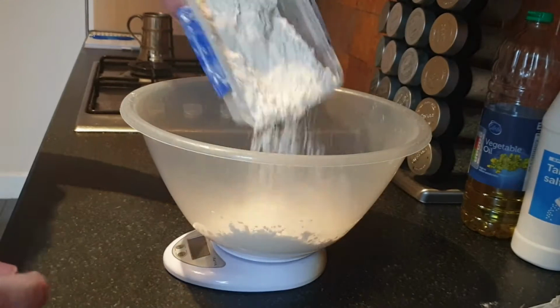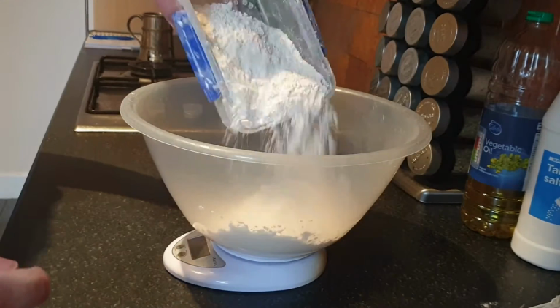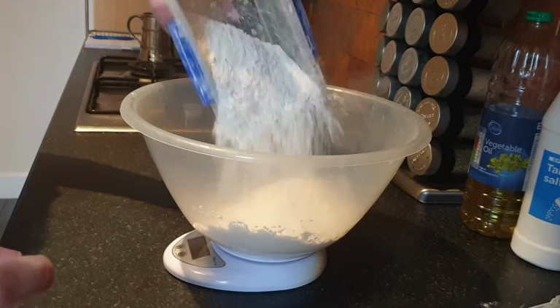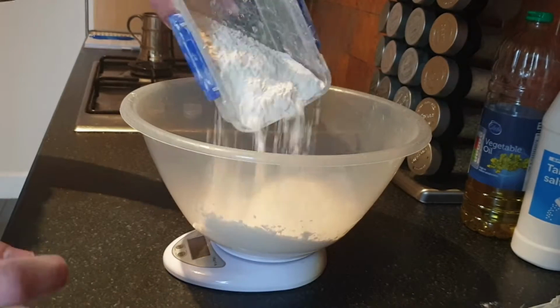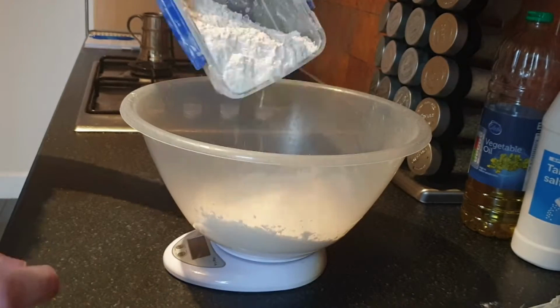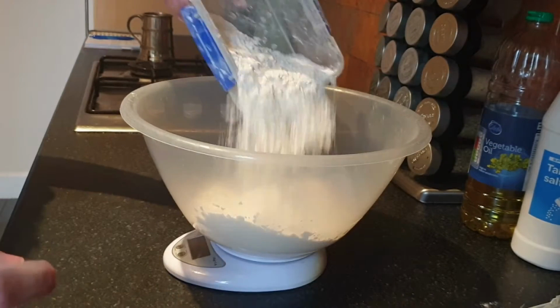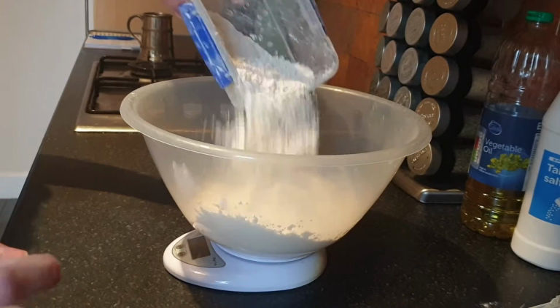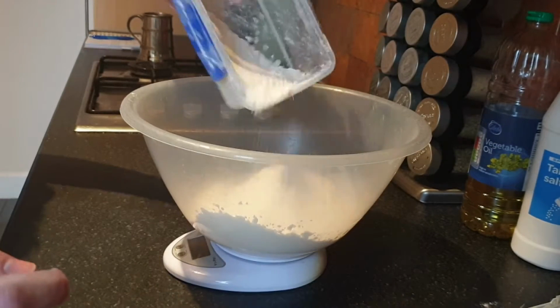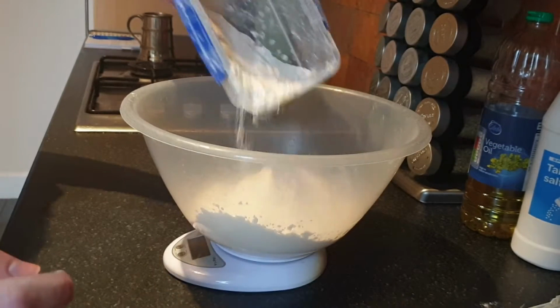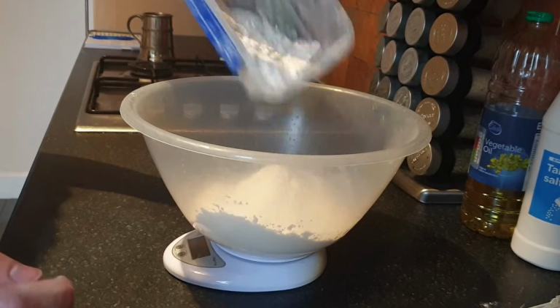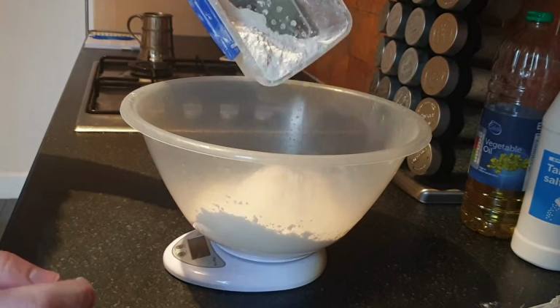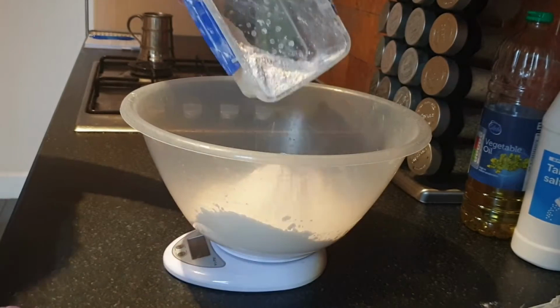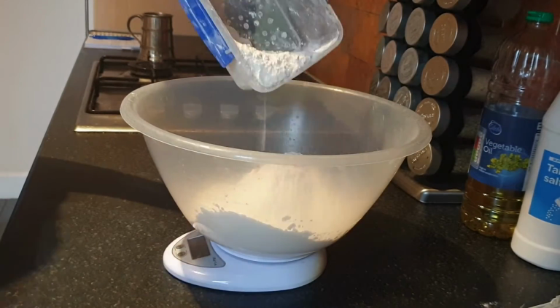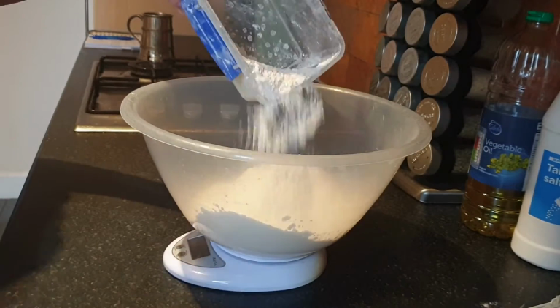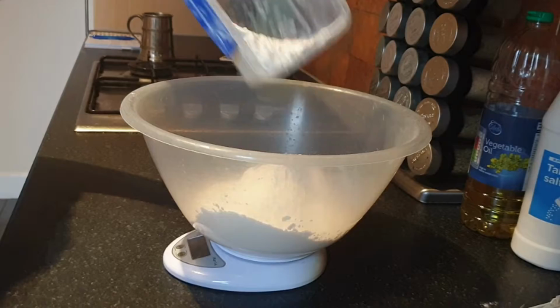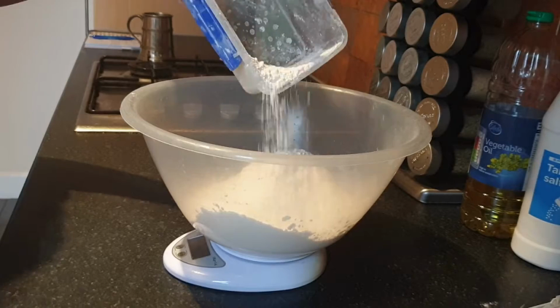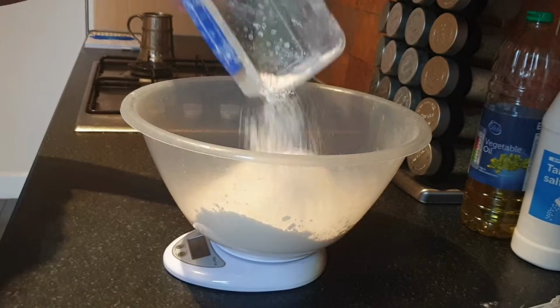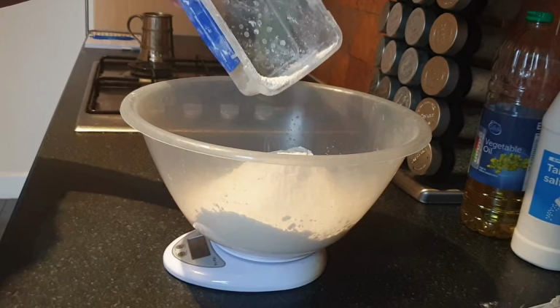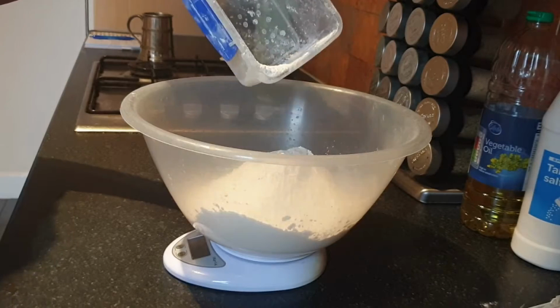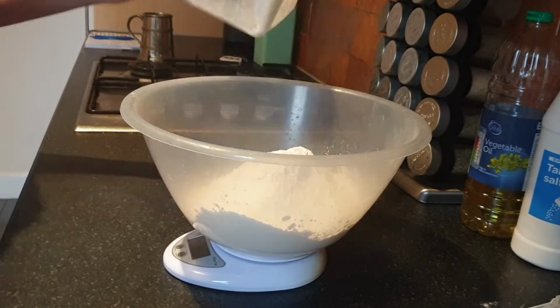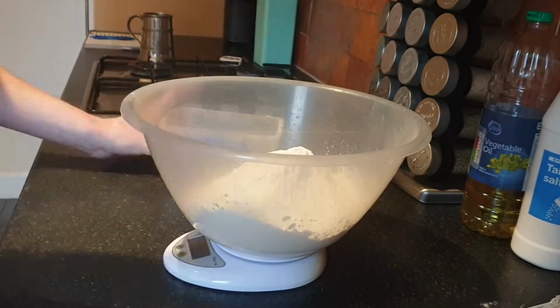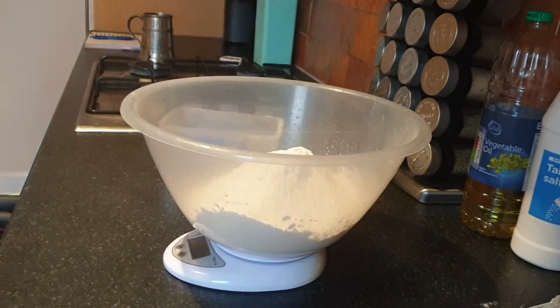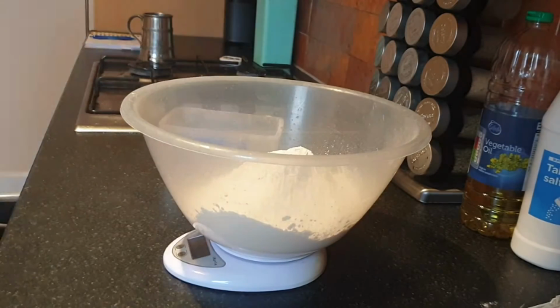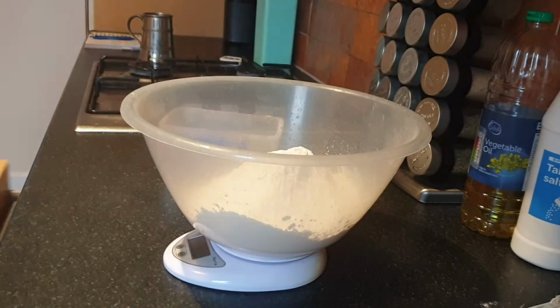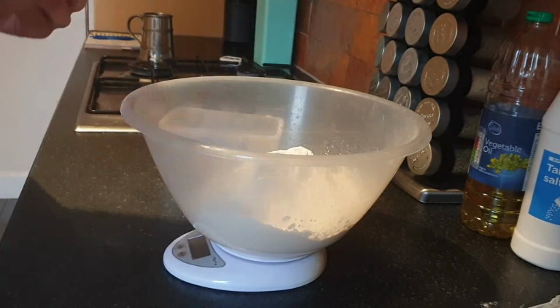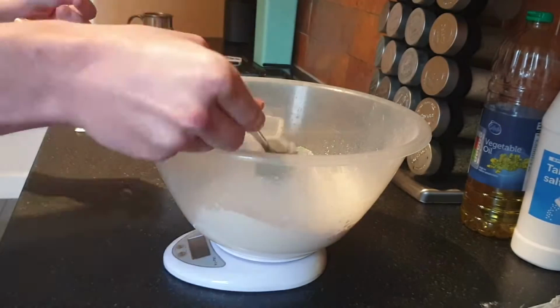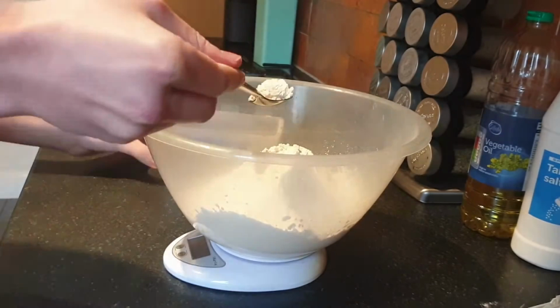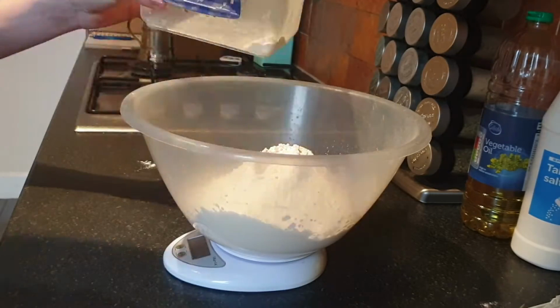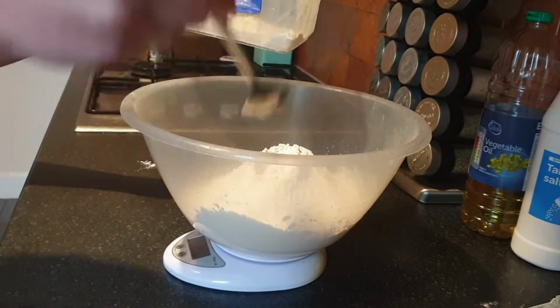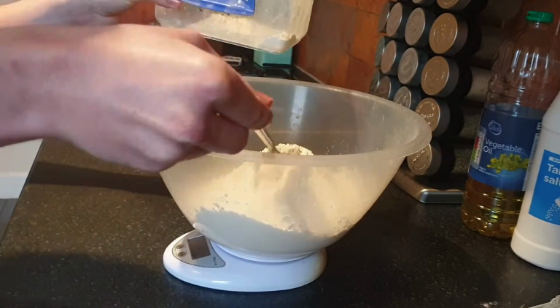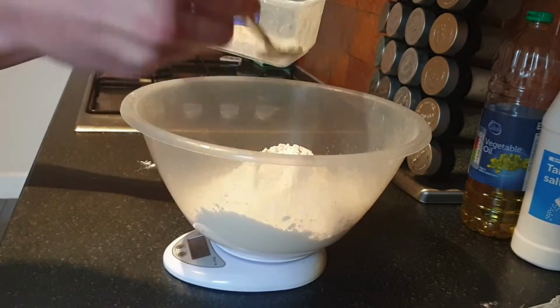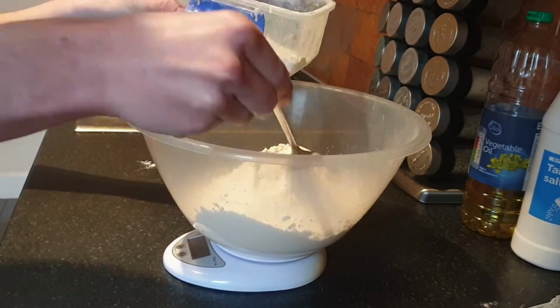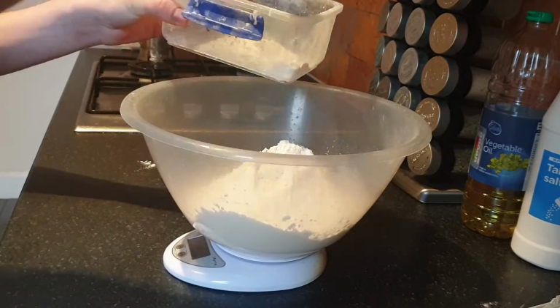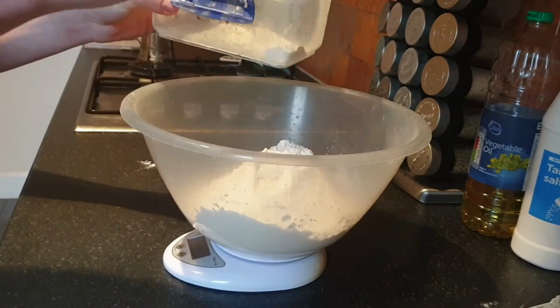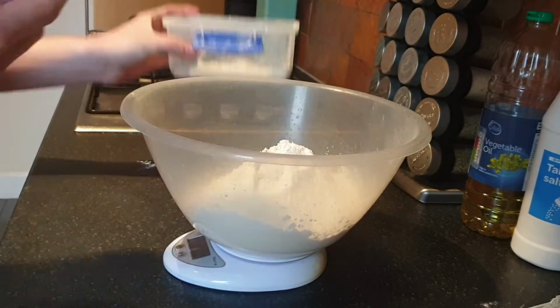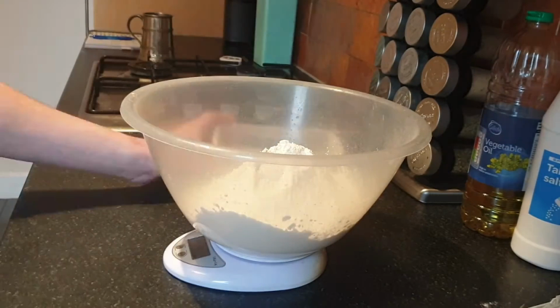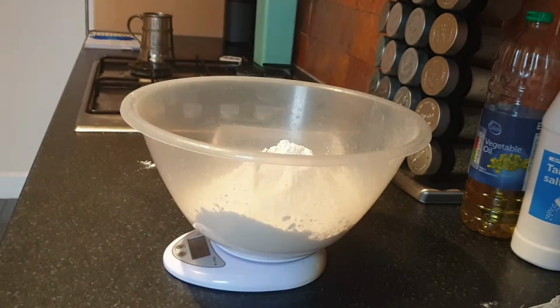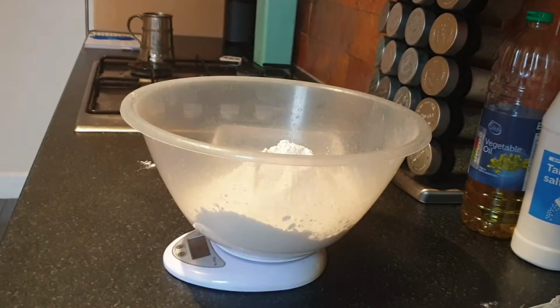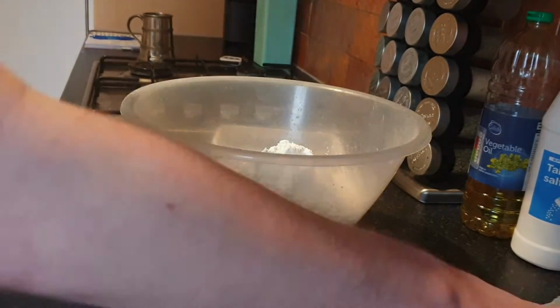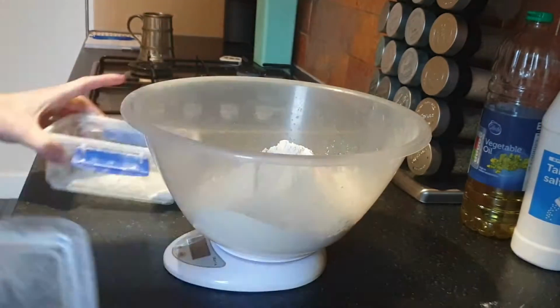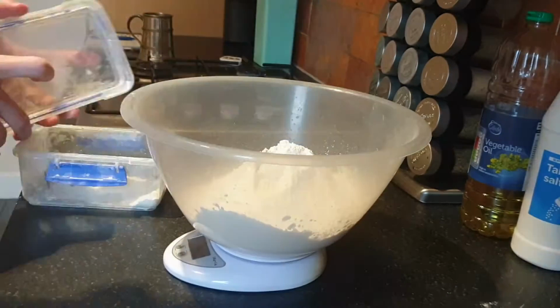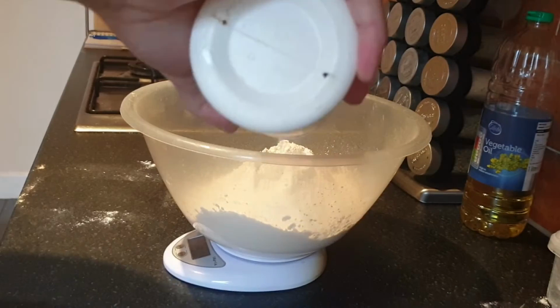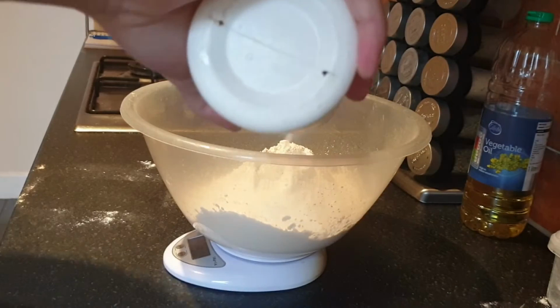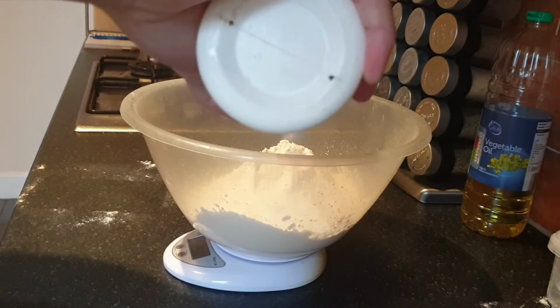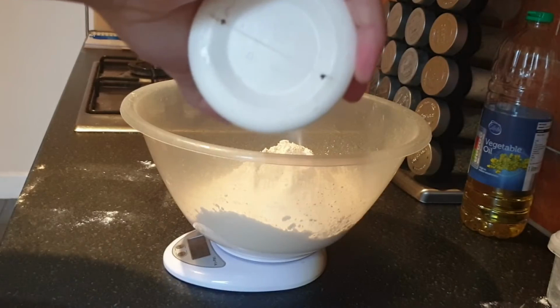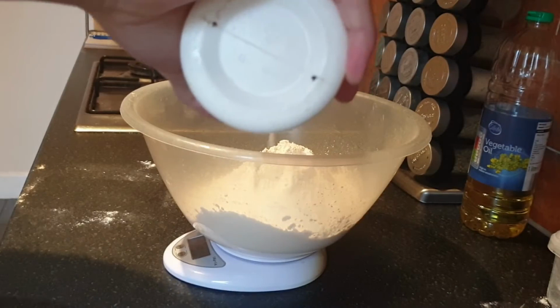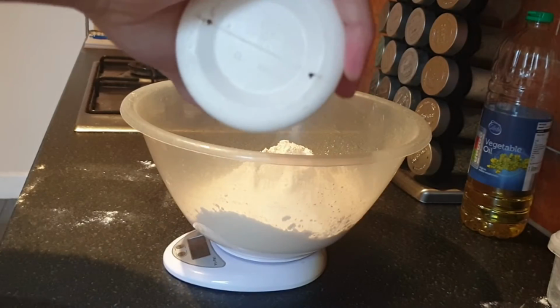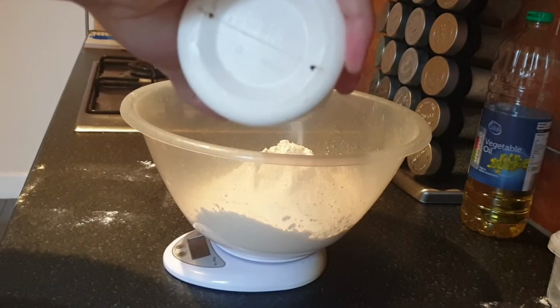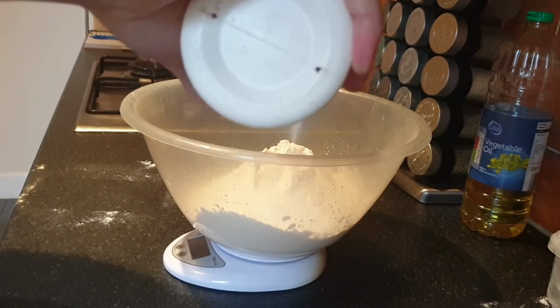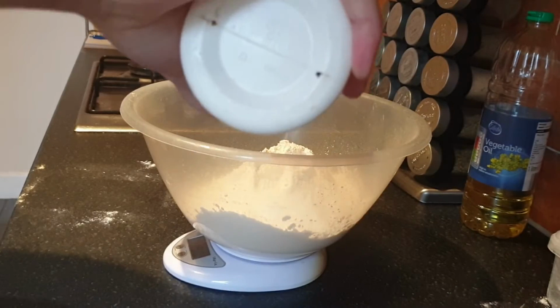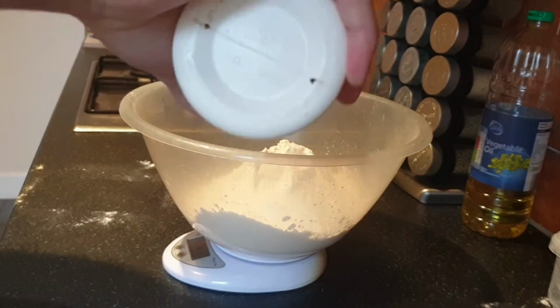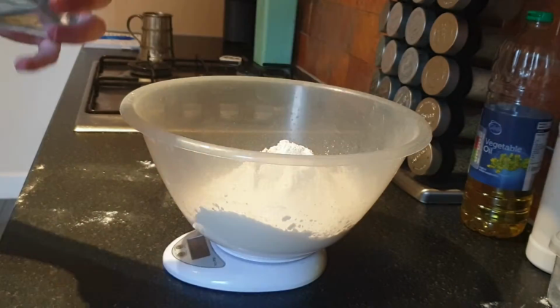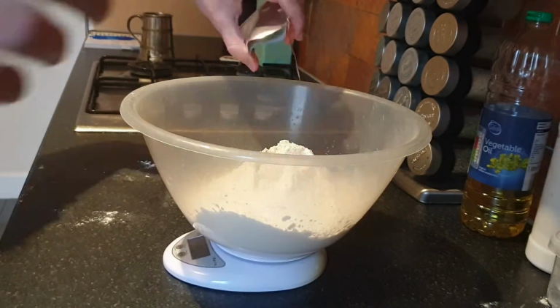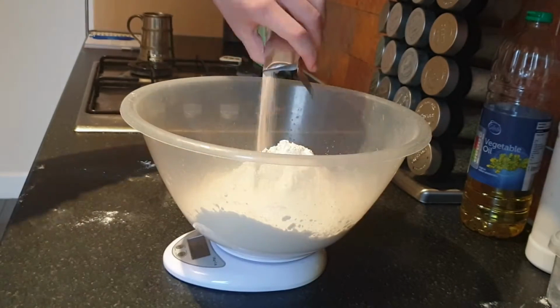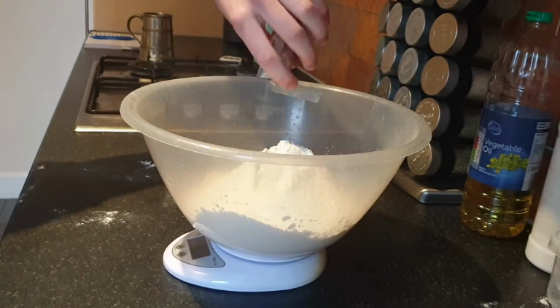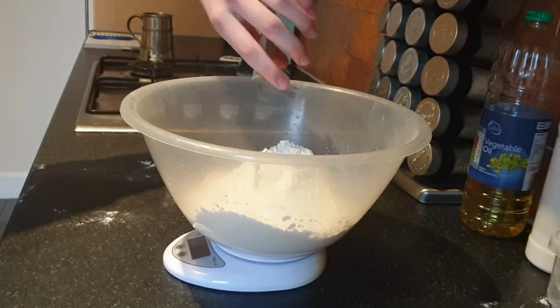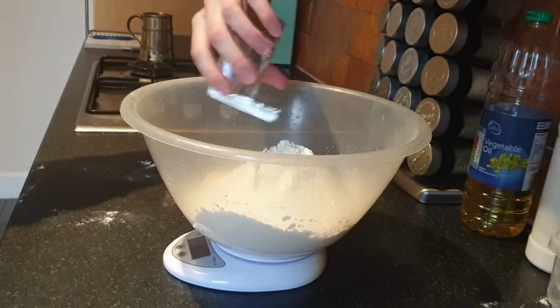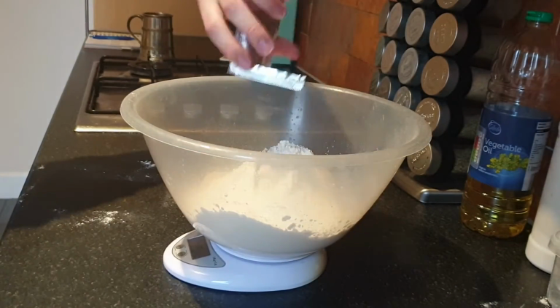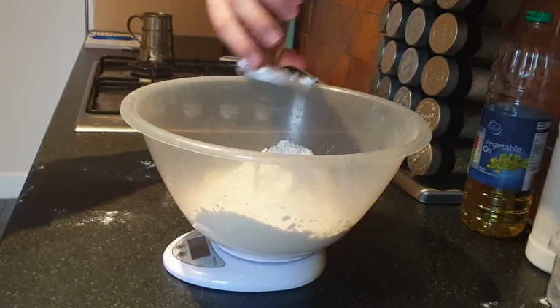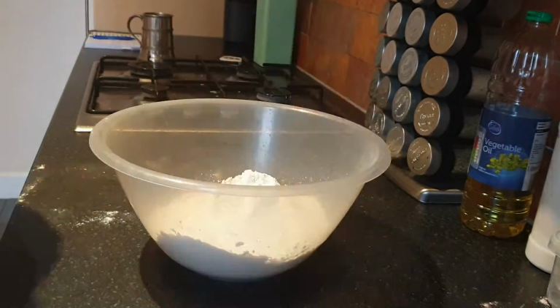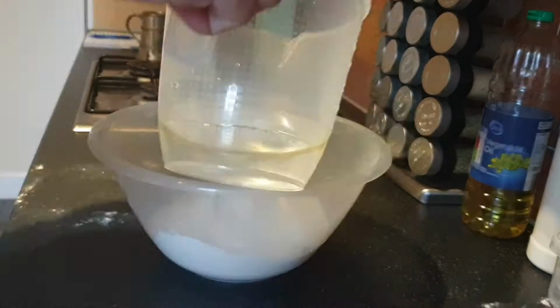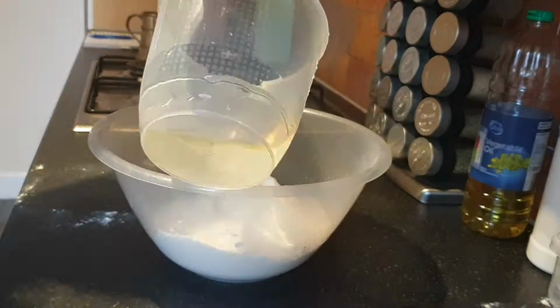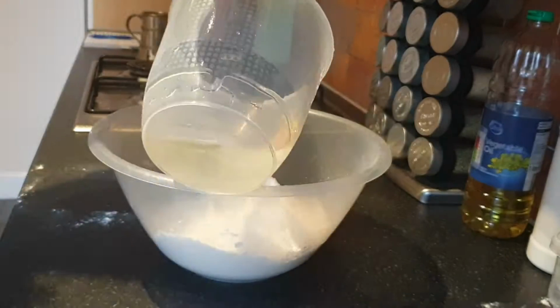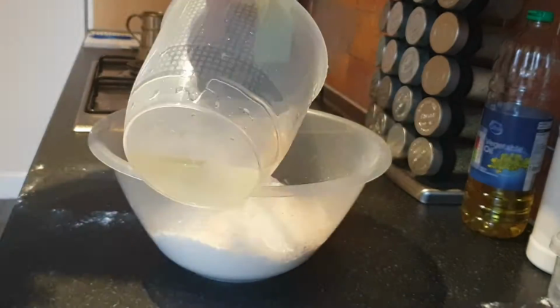First, you want to grab some scales and a mixing bowl, measure out 500g of bread flour, 10g of salt, and 7g of yeast — that's one standard packet.